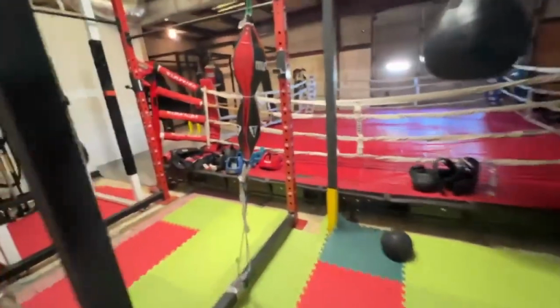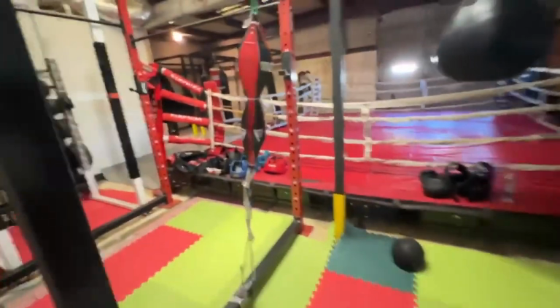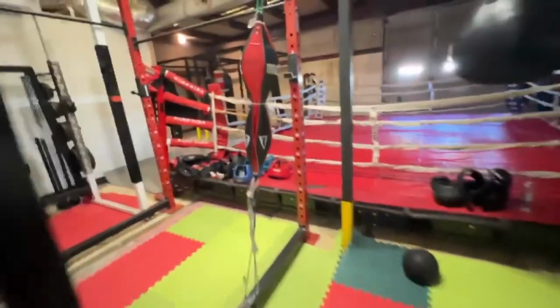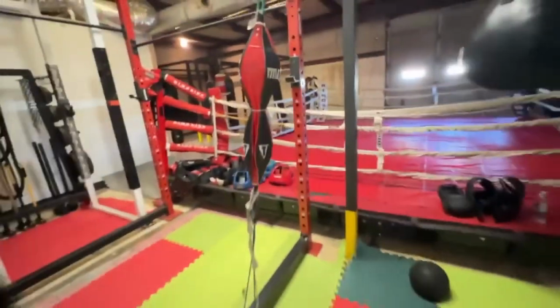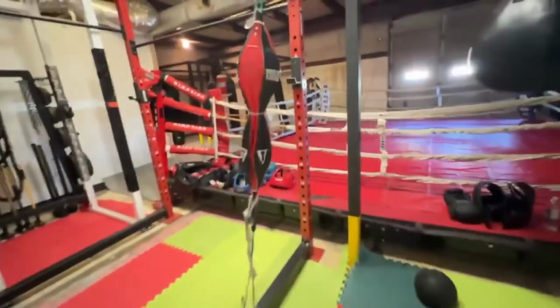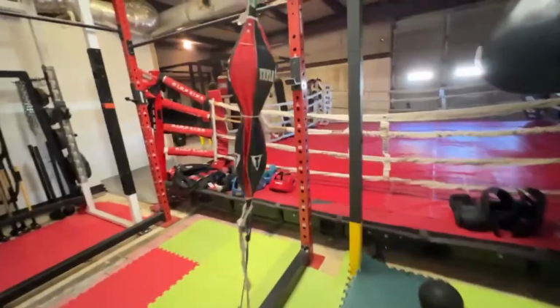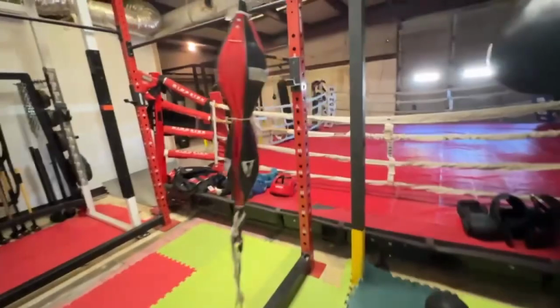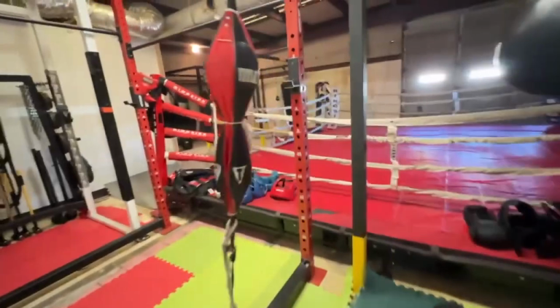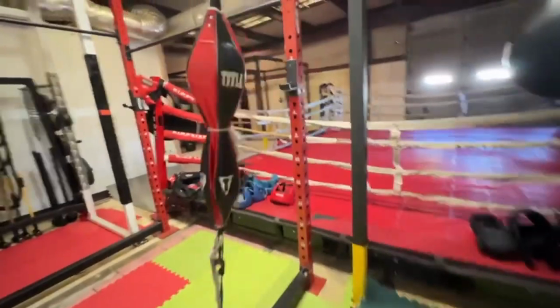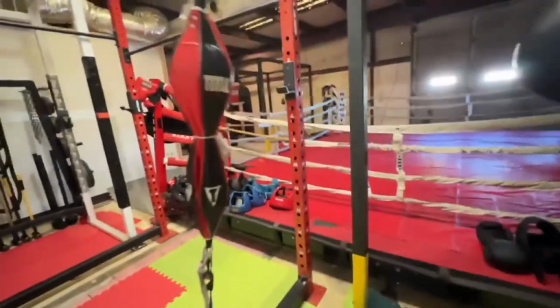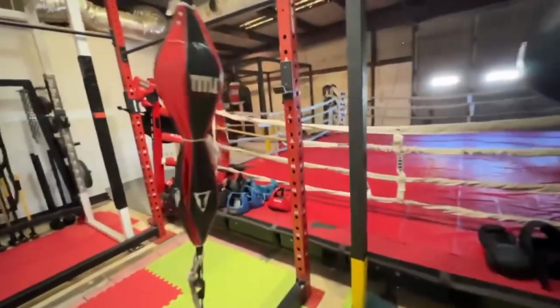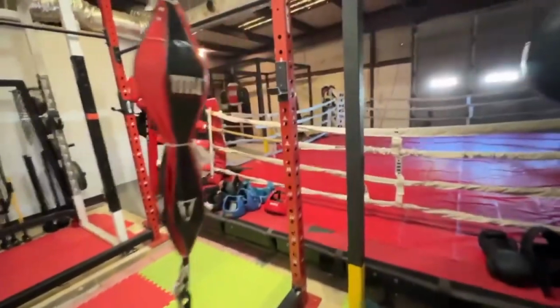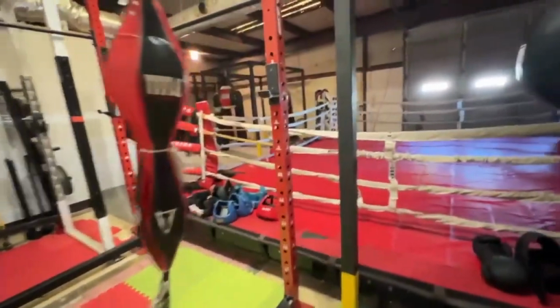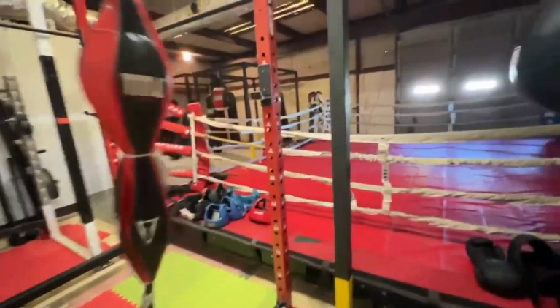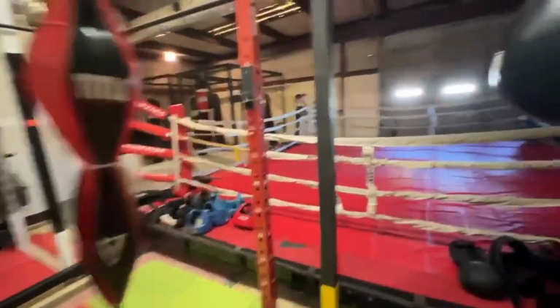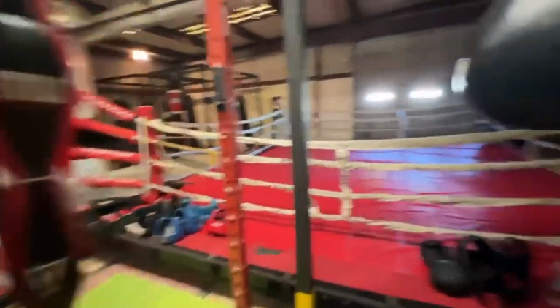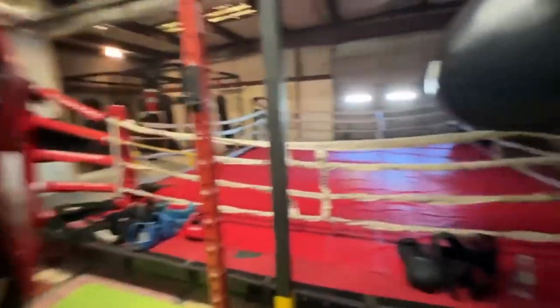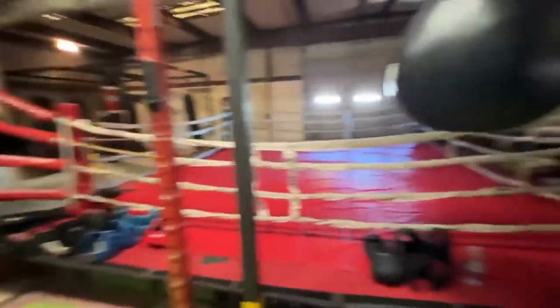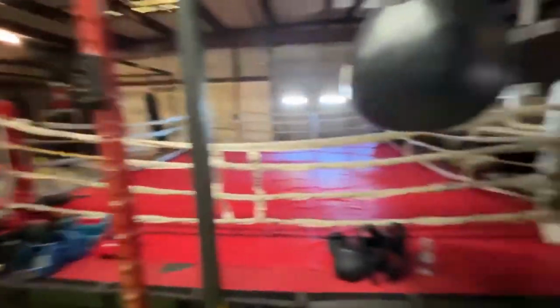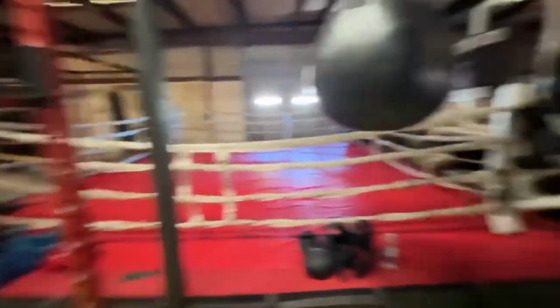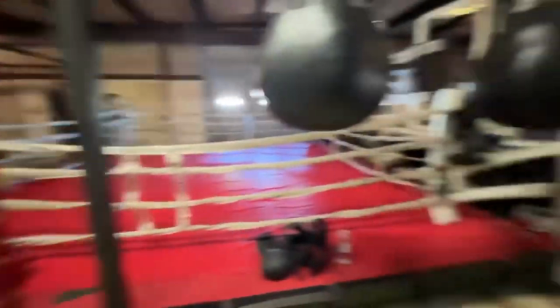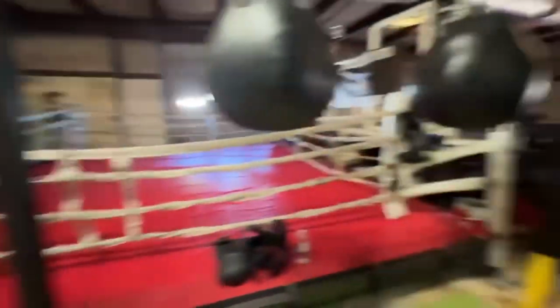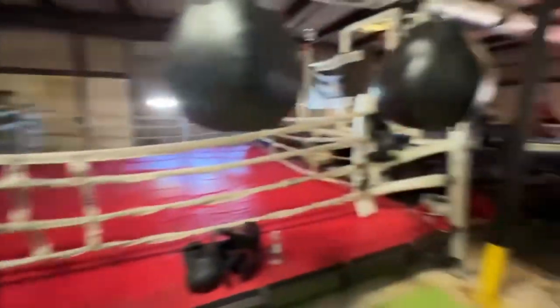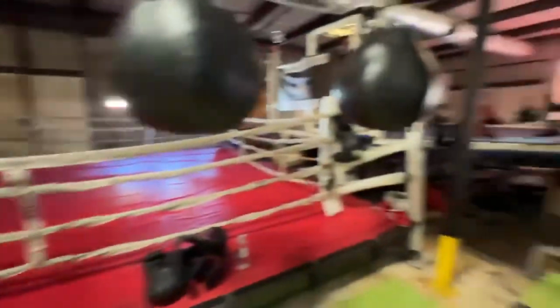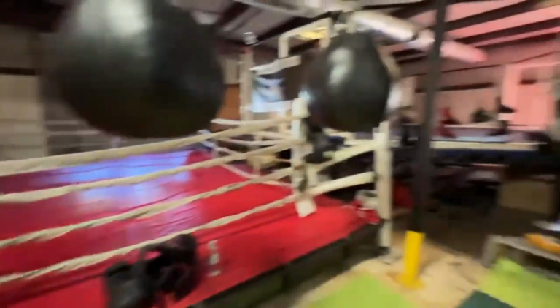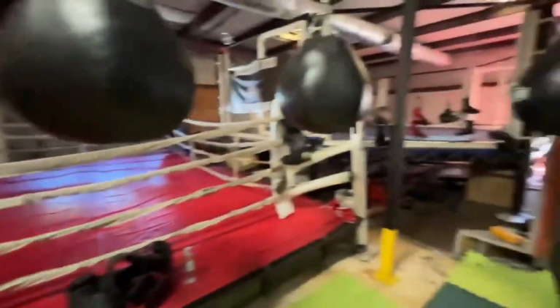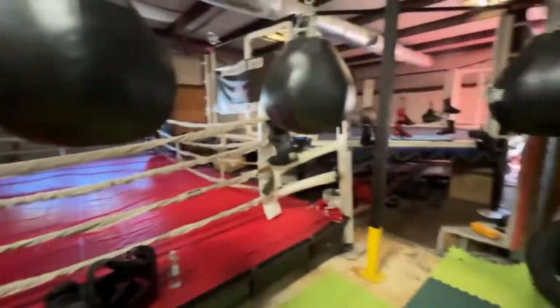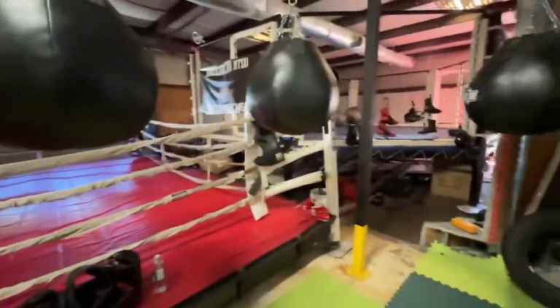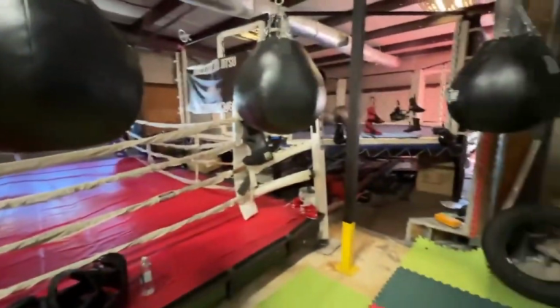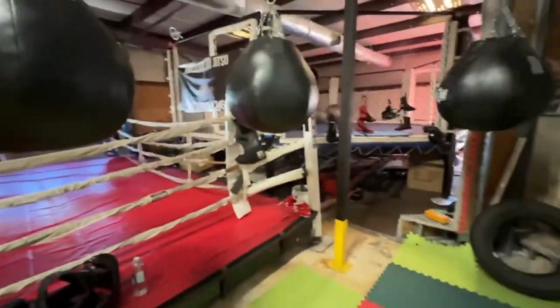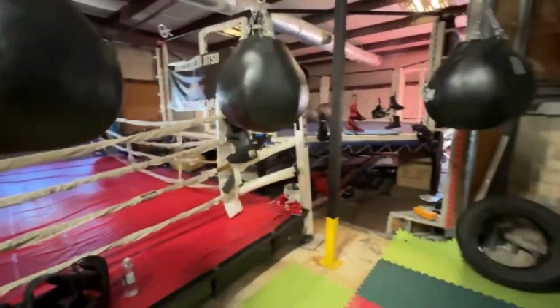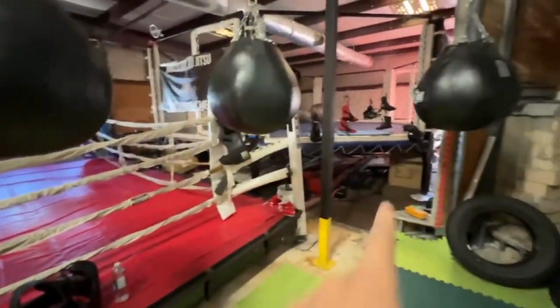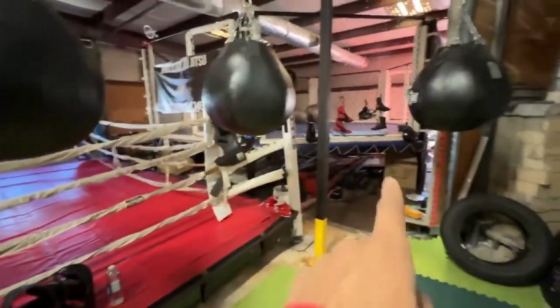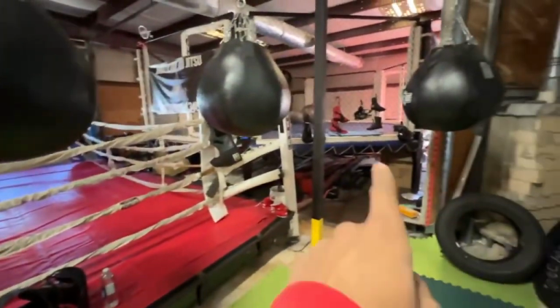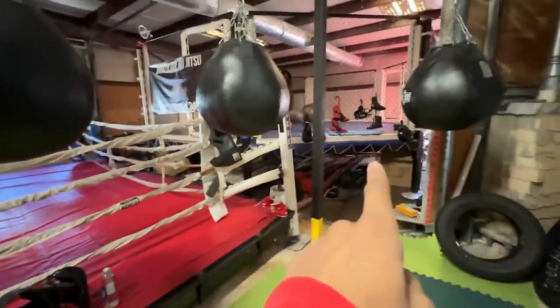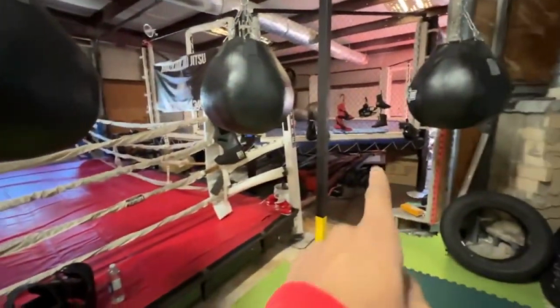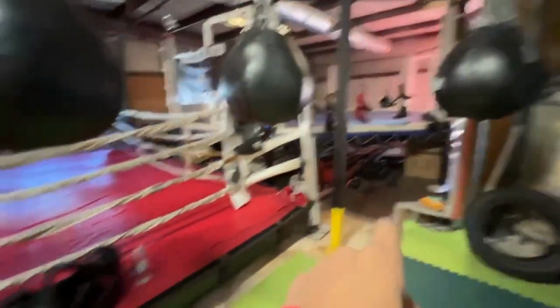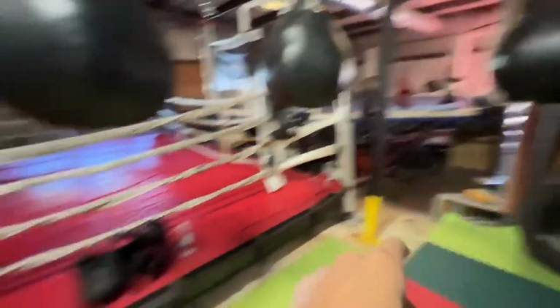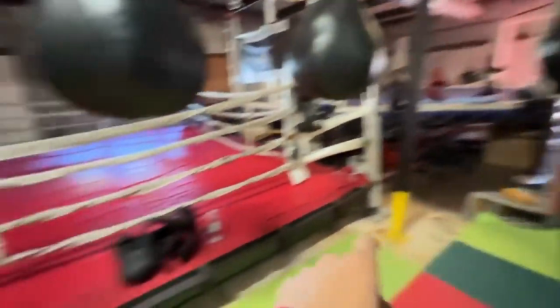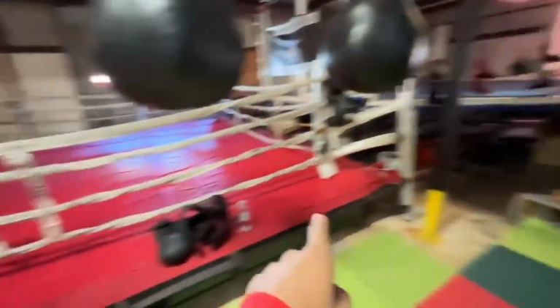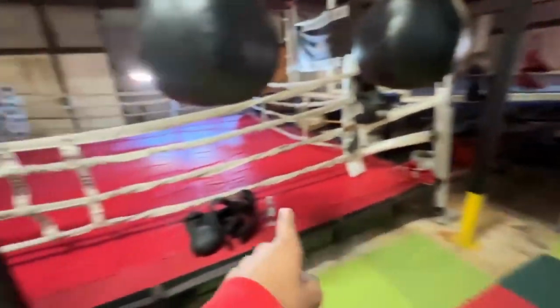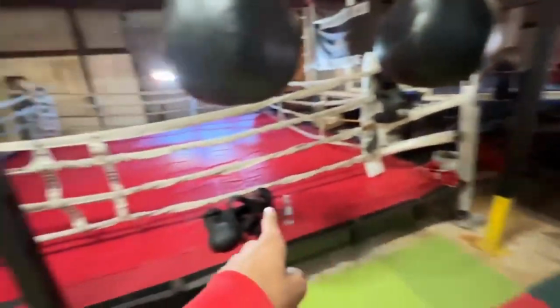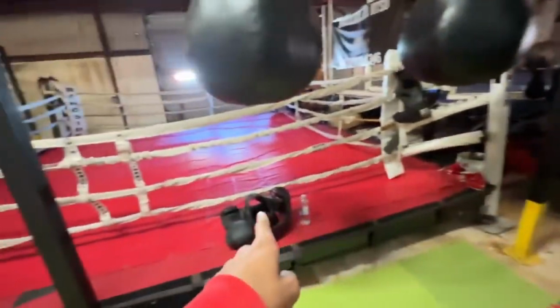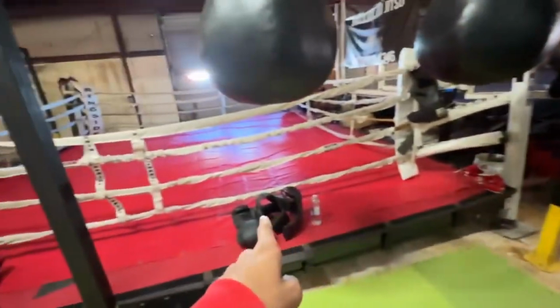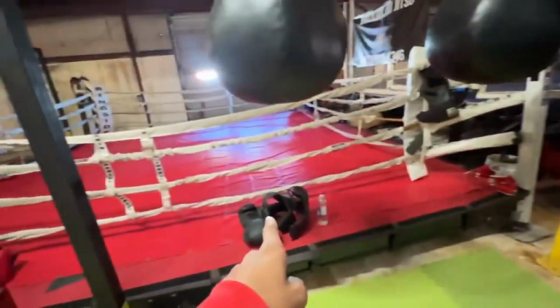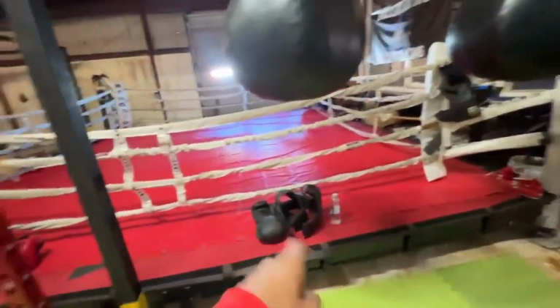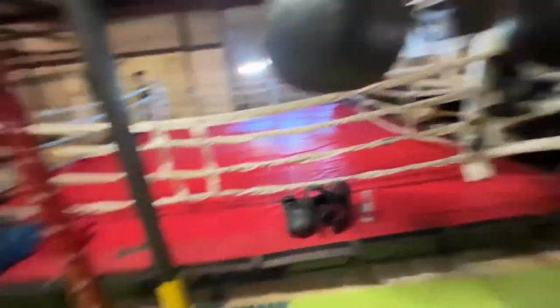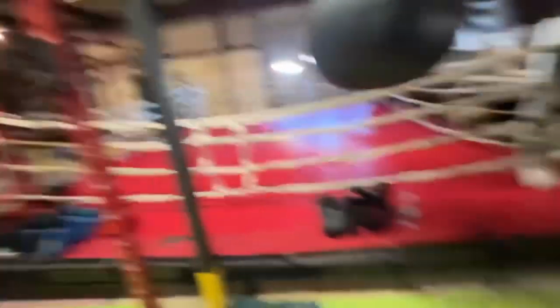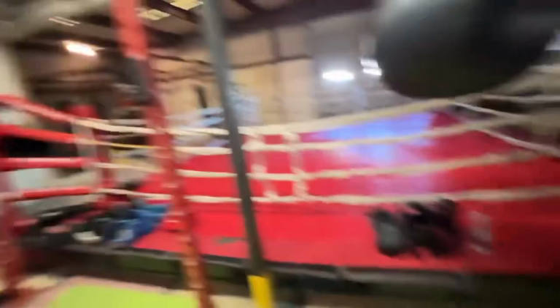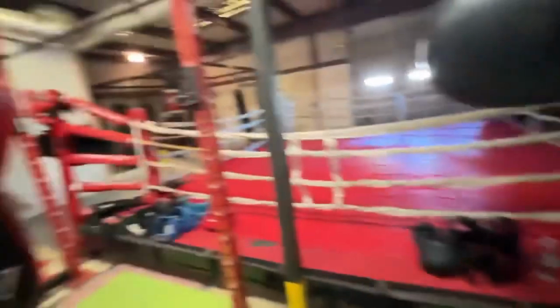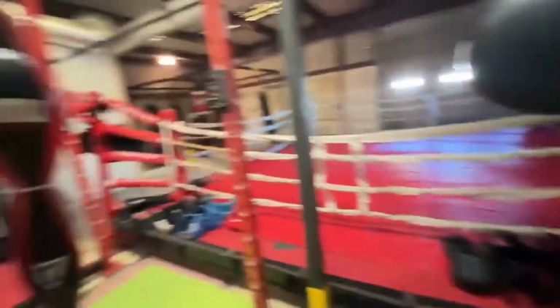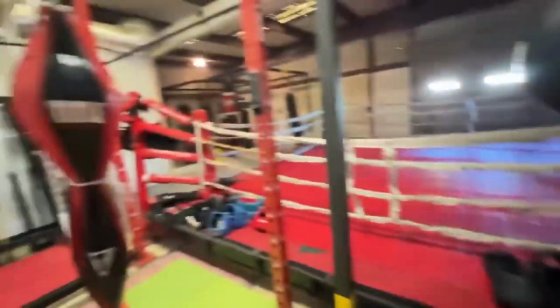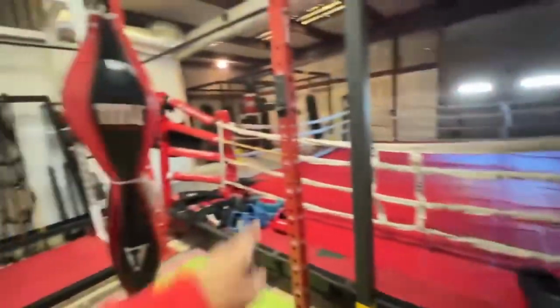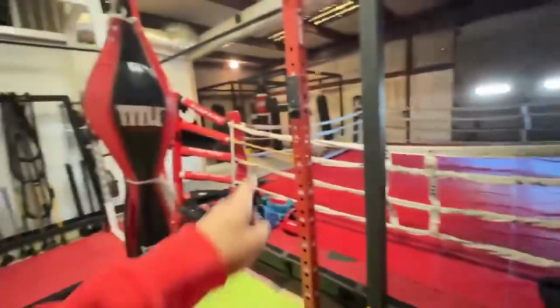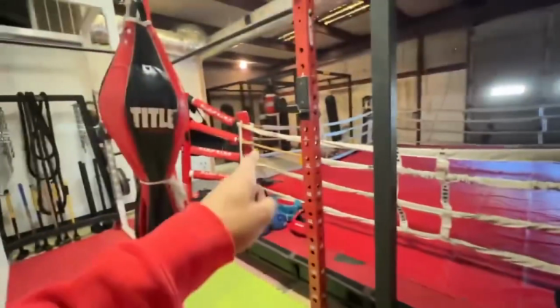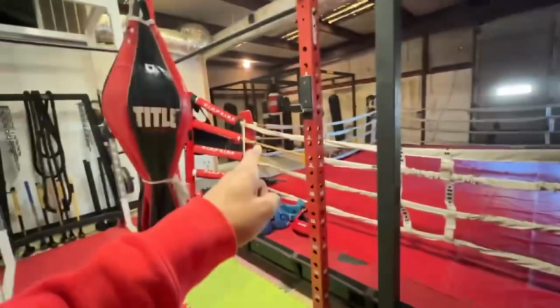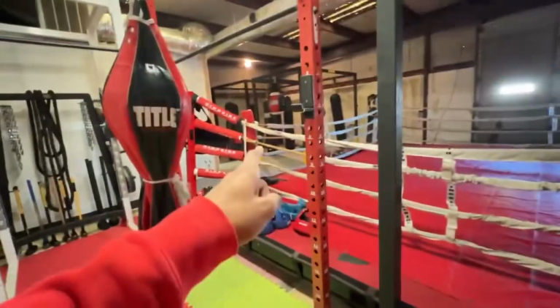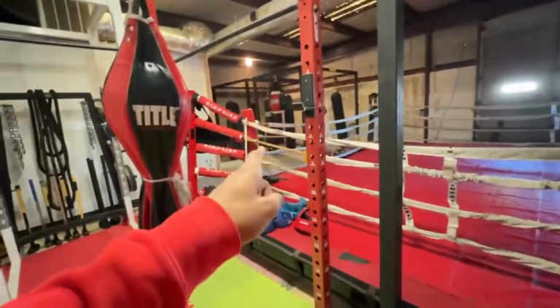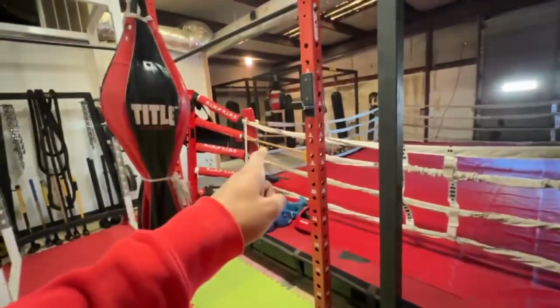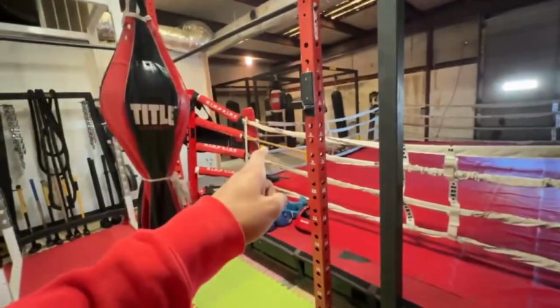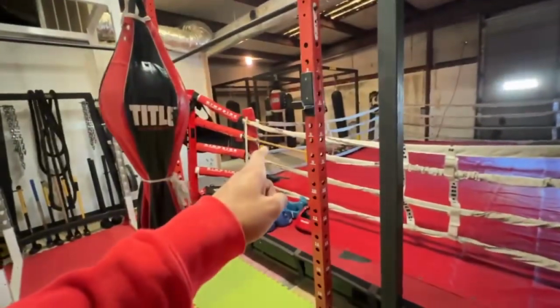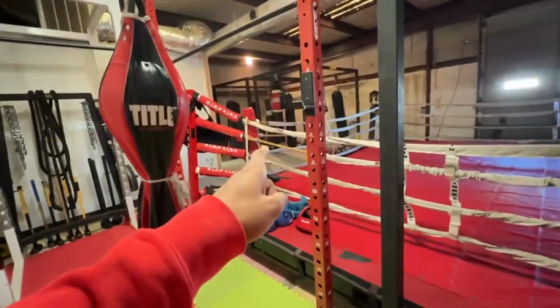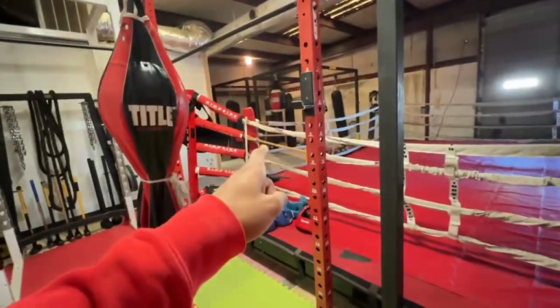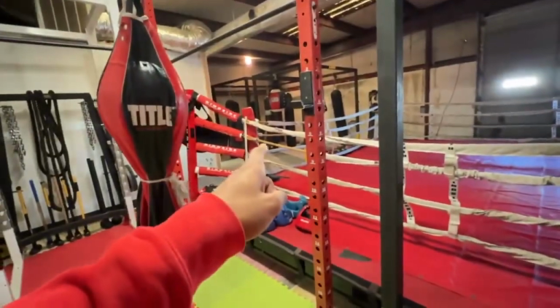Here's where all the striking occurs. We have an octagon, a ring, and various other equipment for striking.